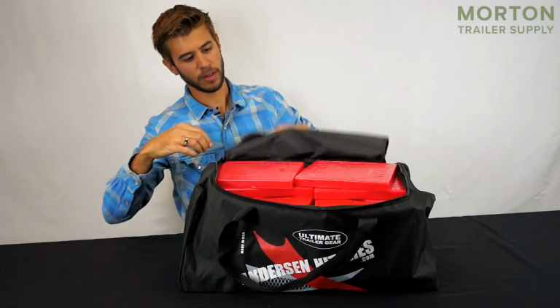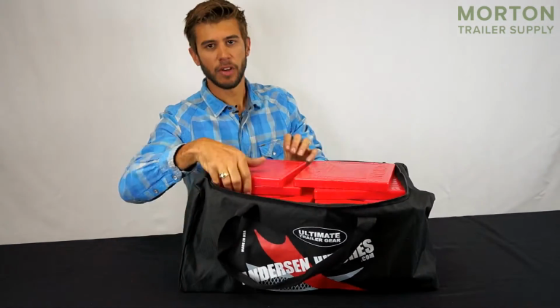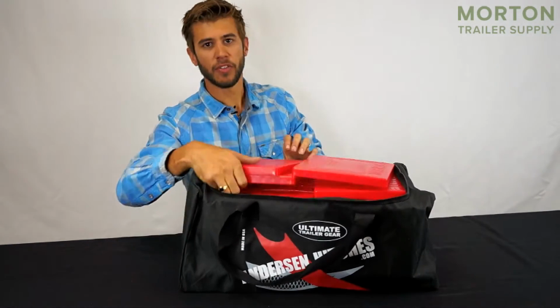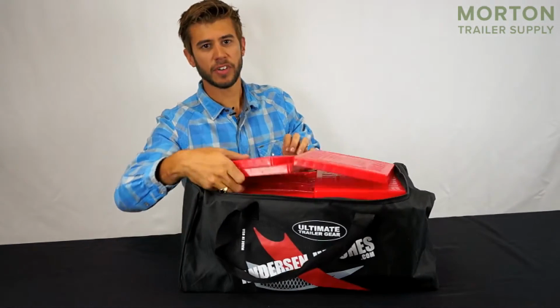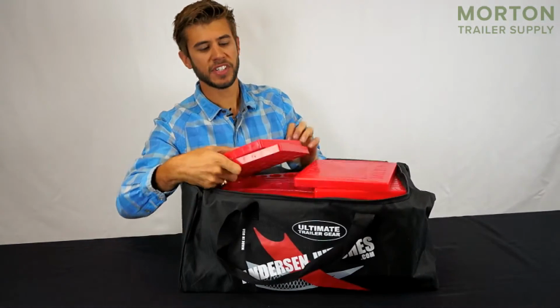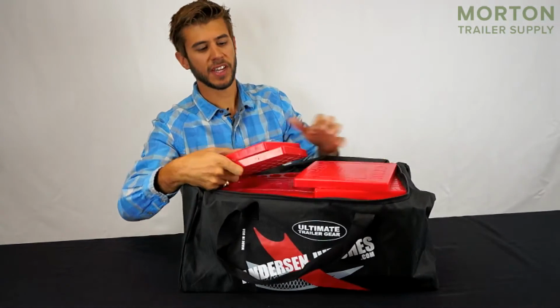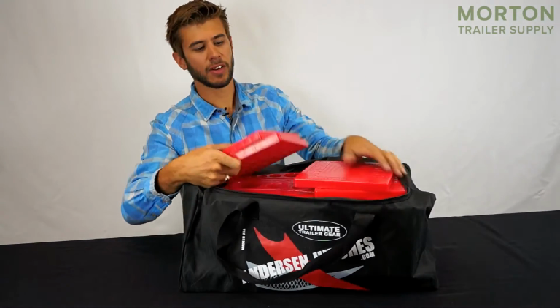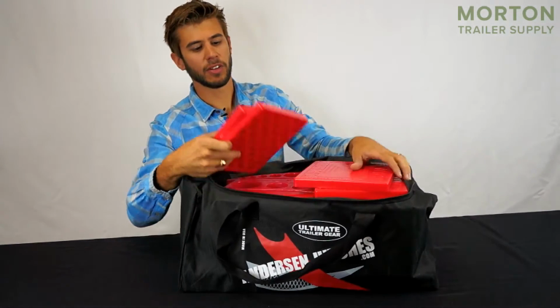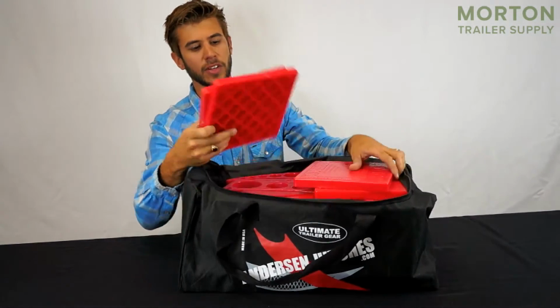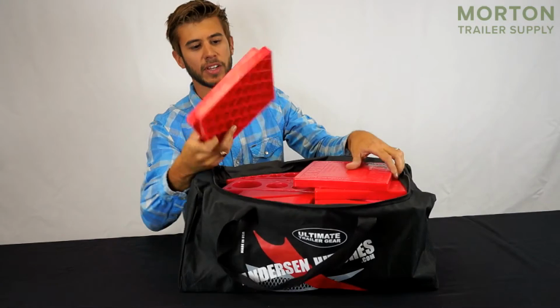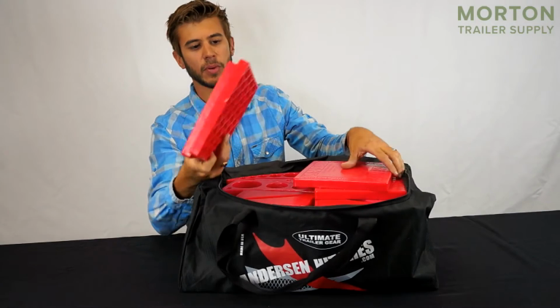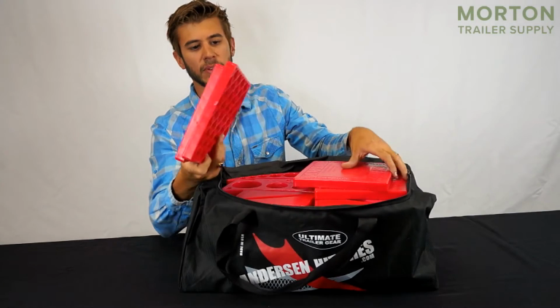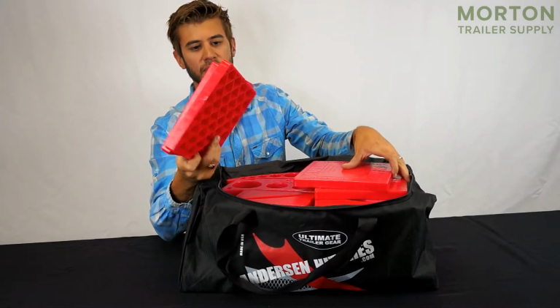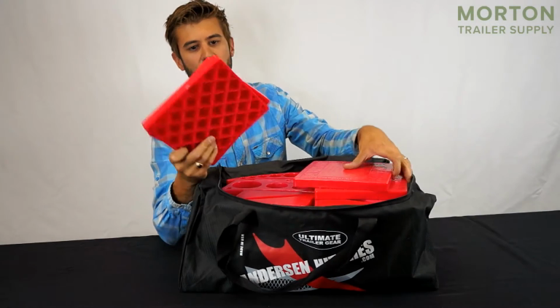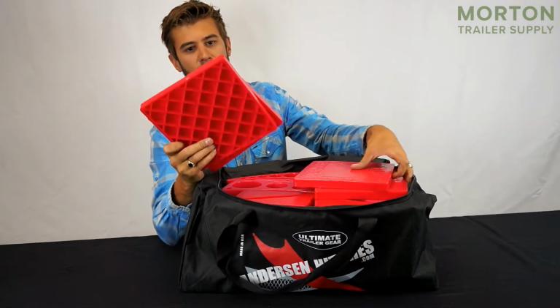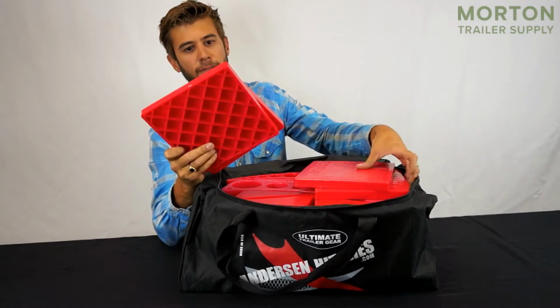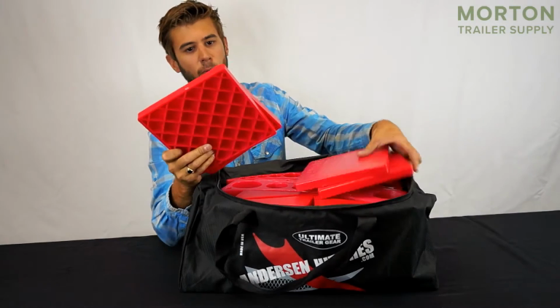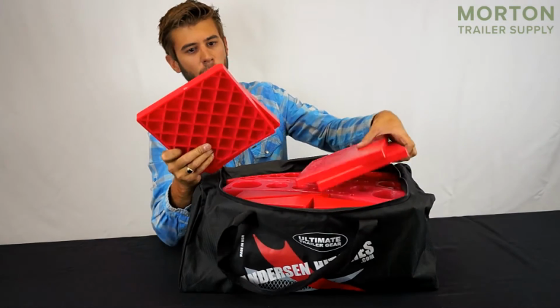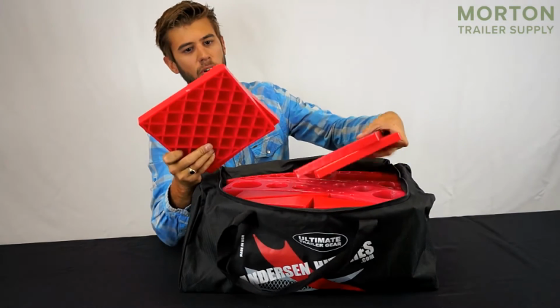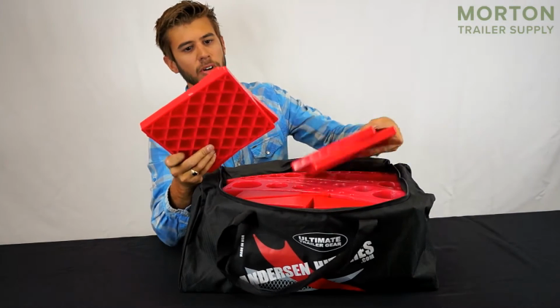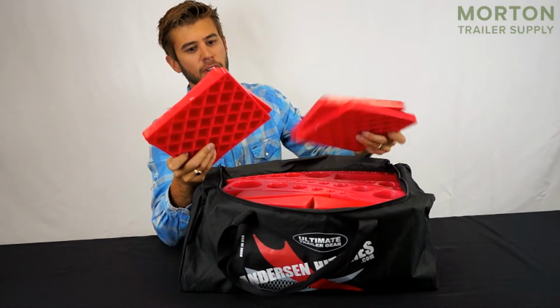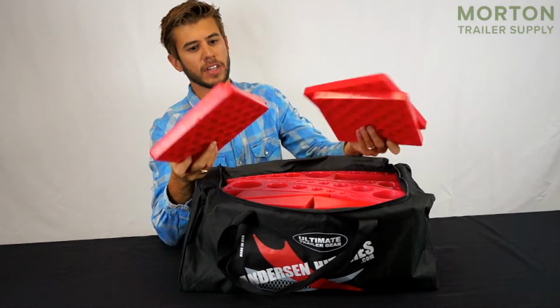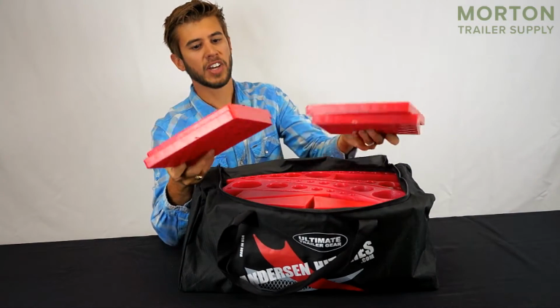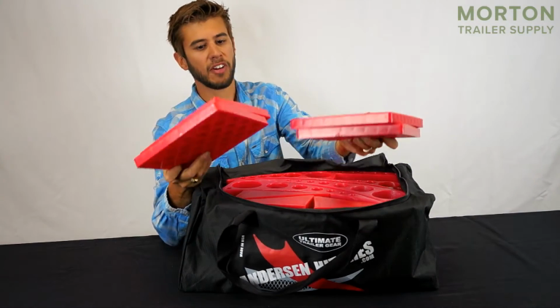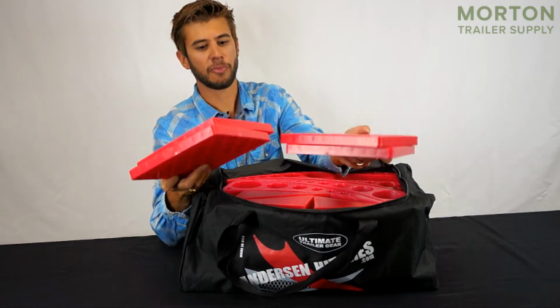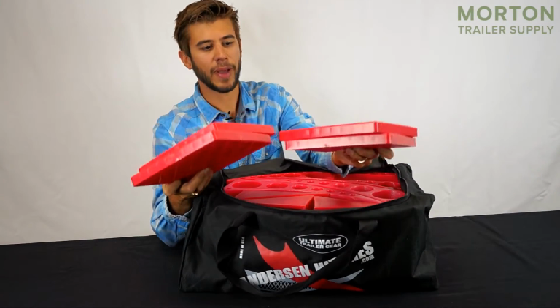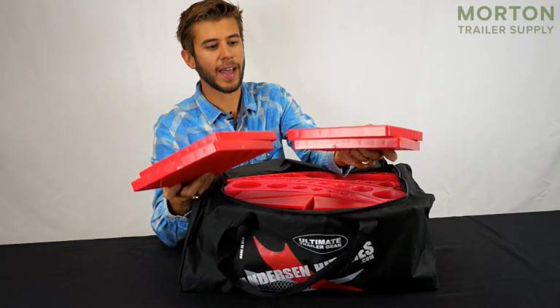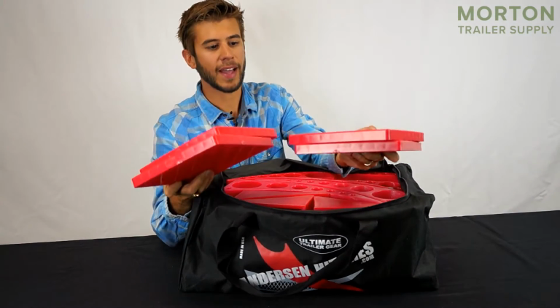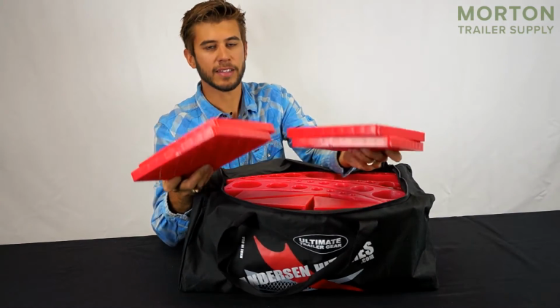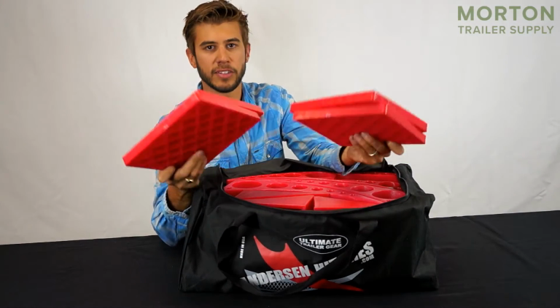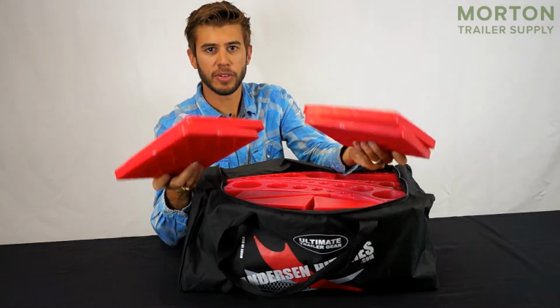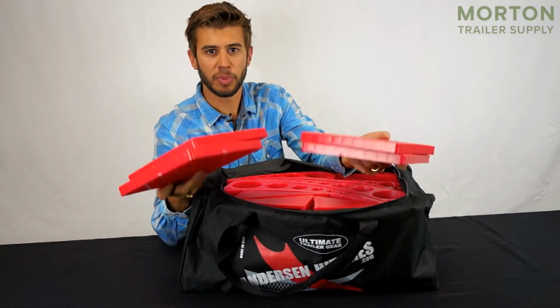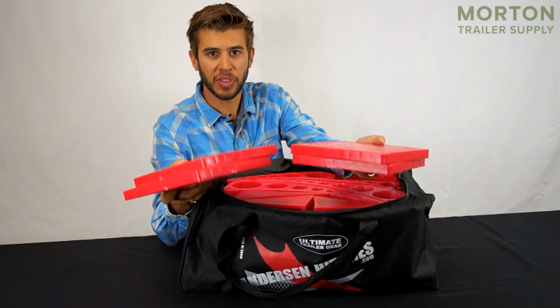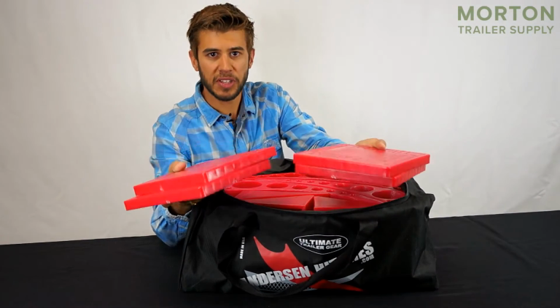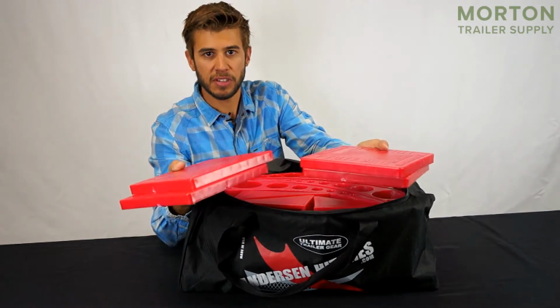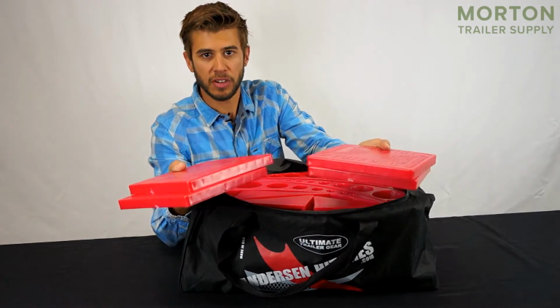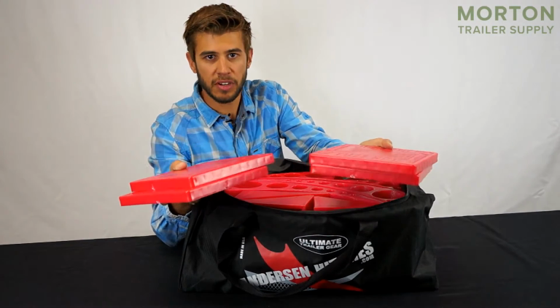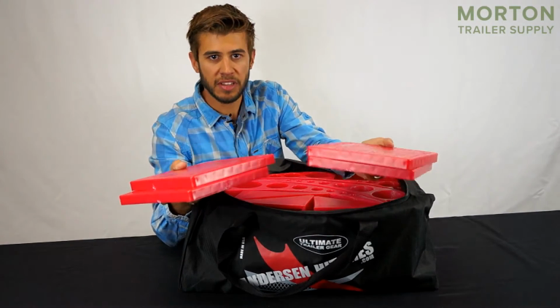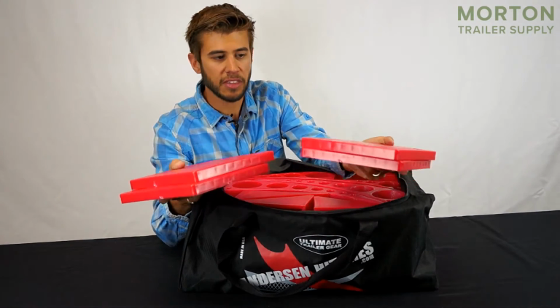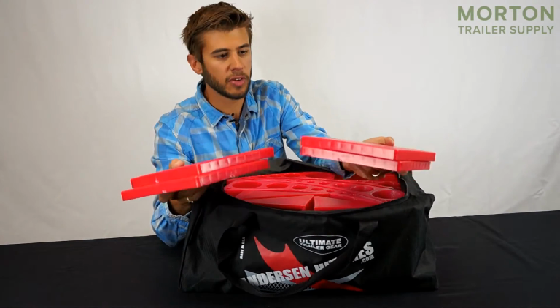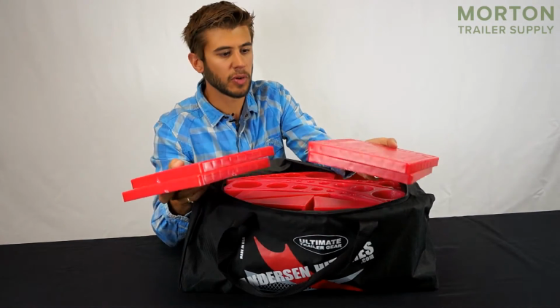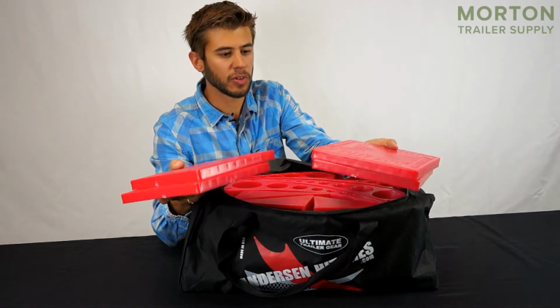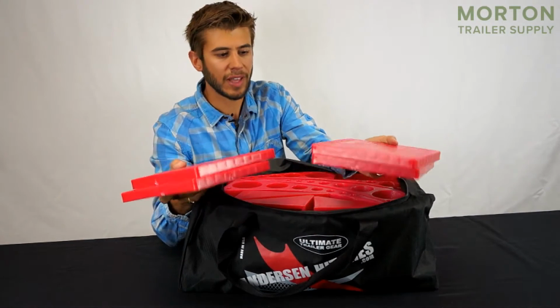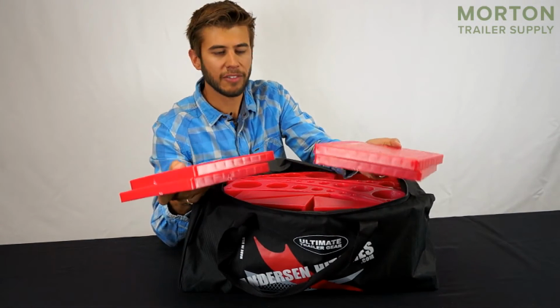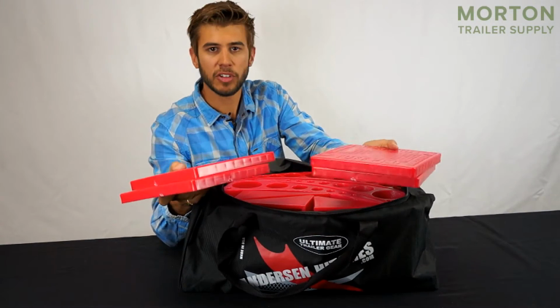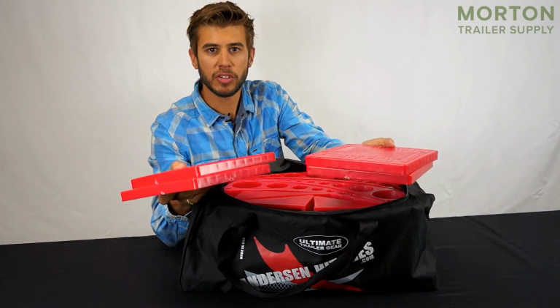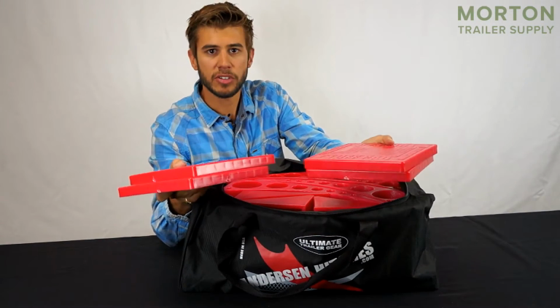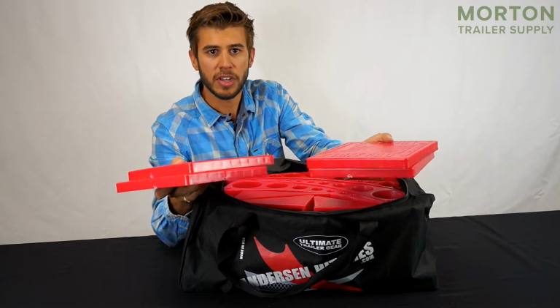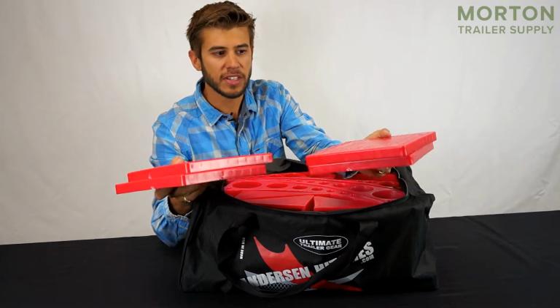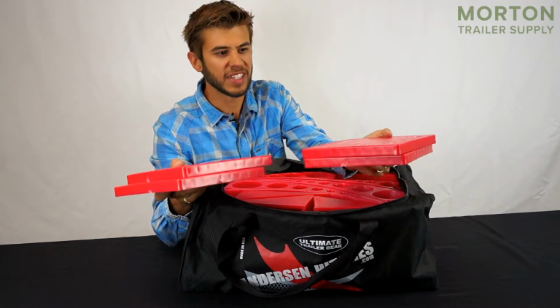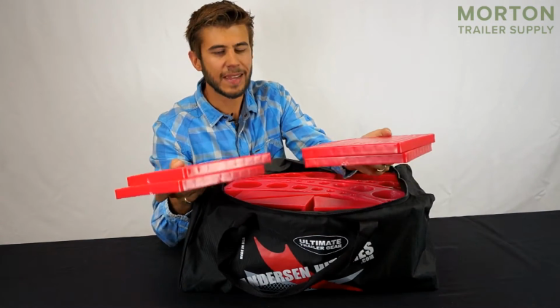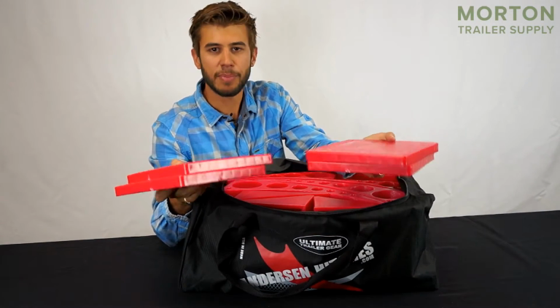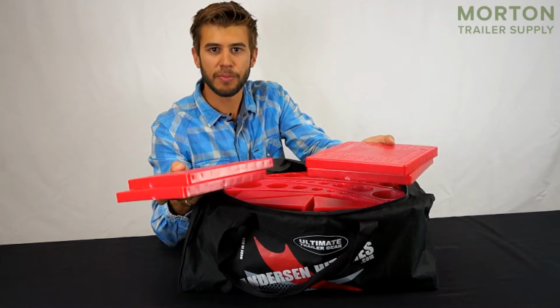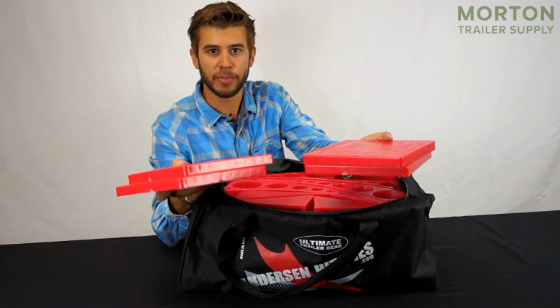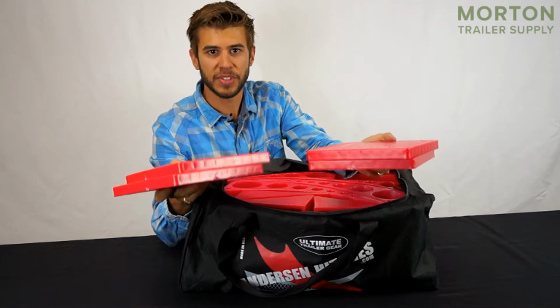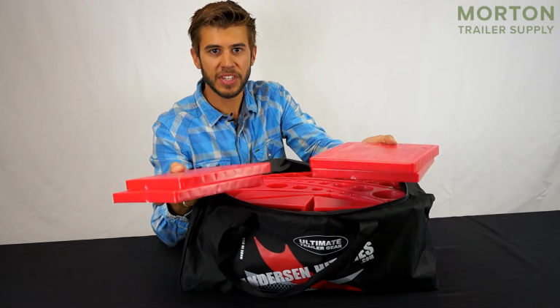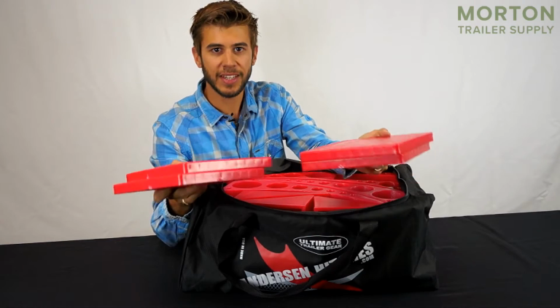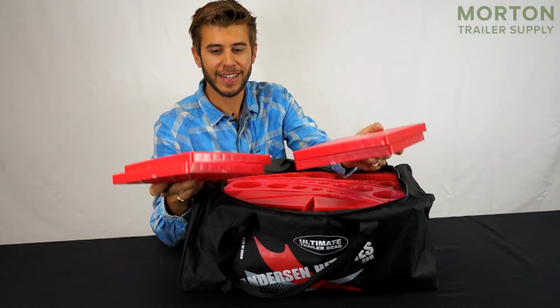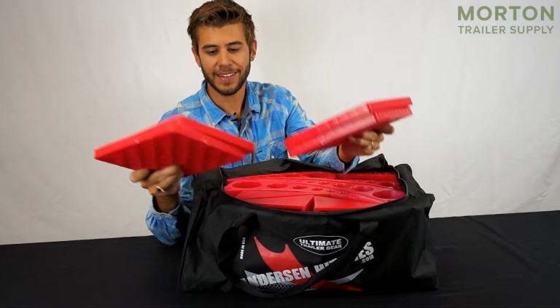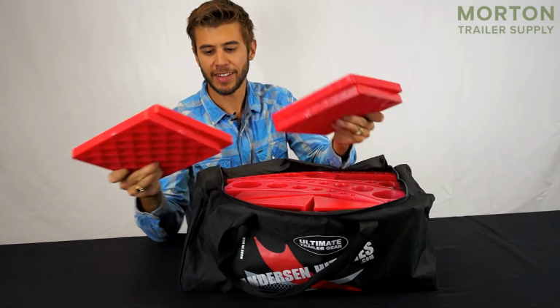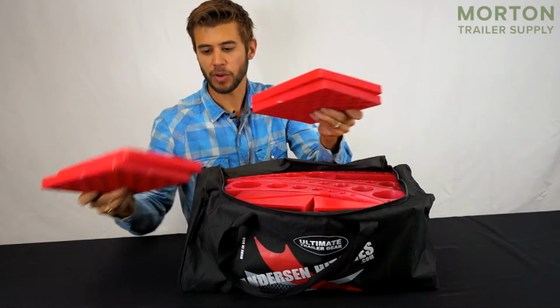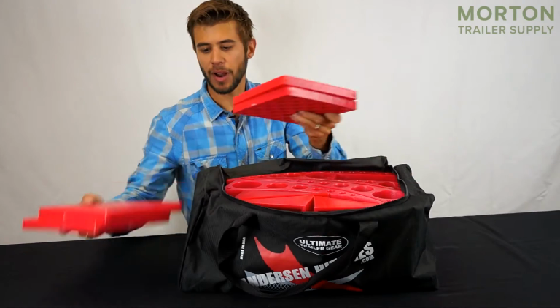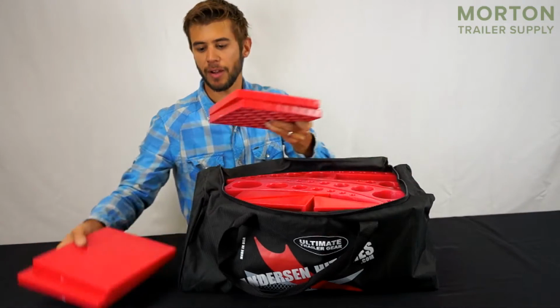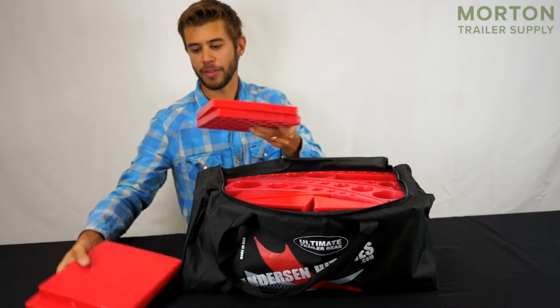First, taking a look here, we've got four tough pads. You can put these underneath your levelers to keep them from sinking into the ground.